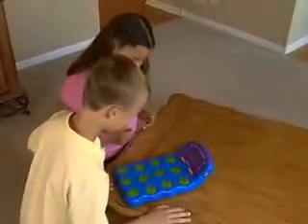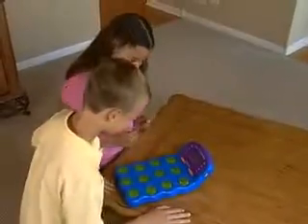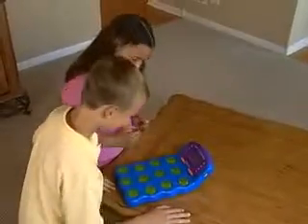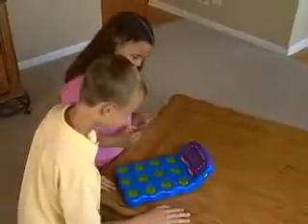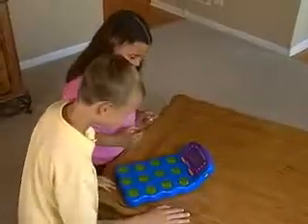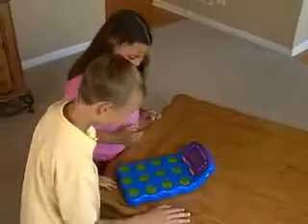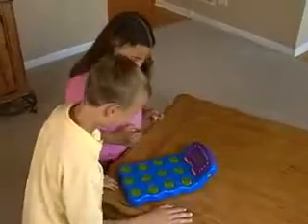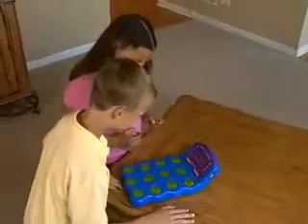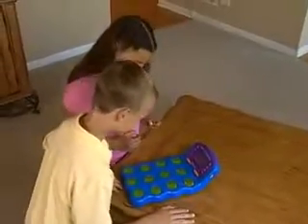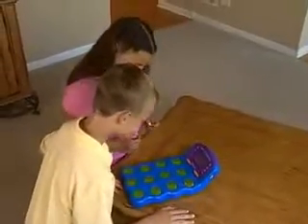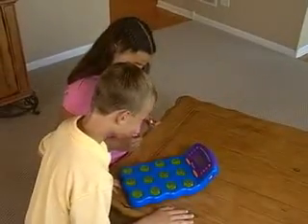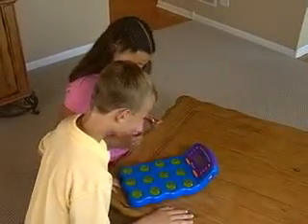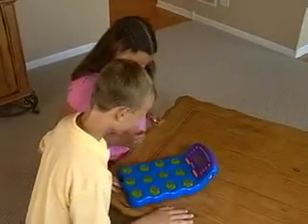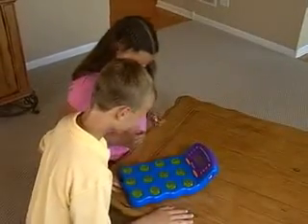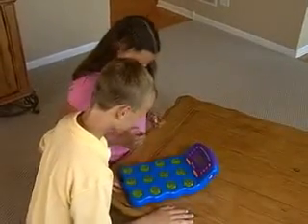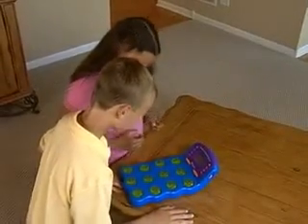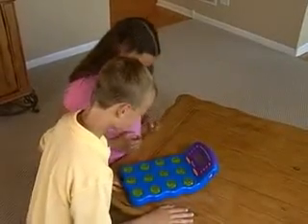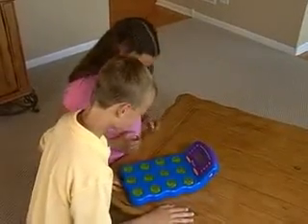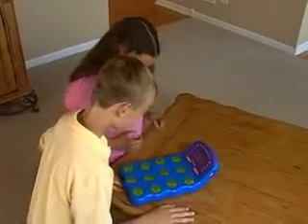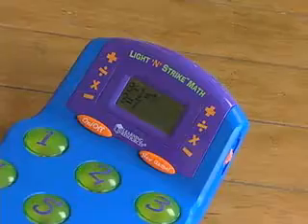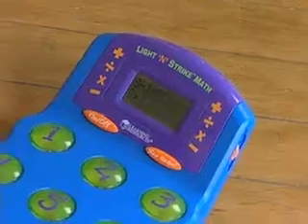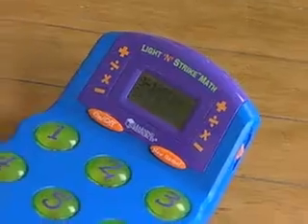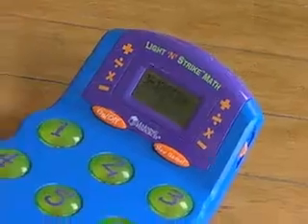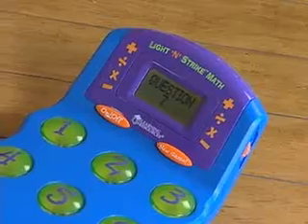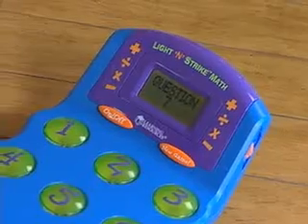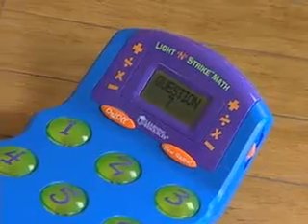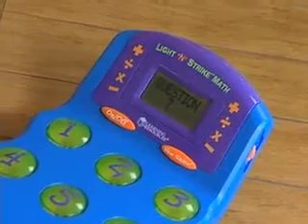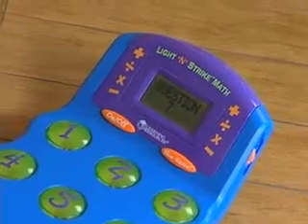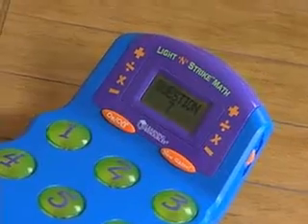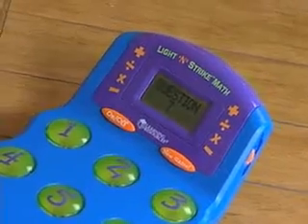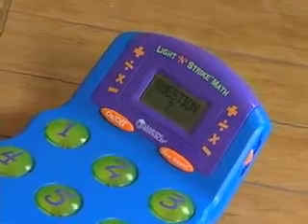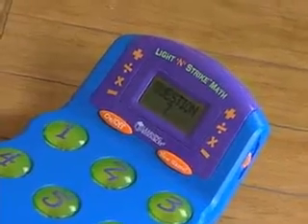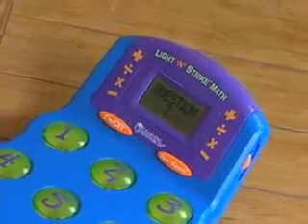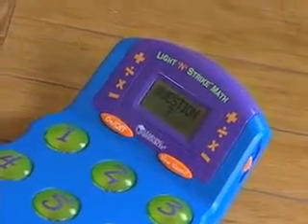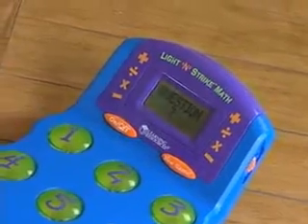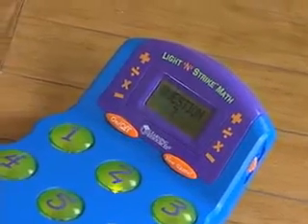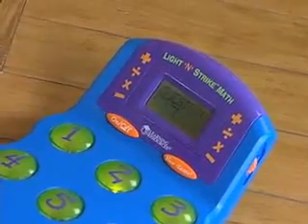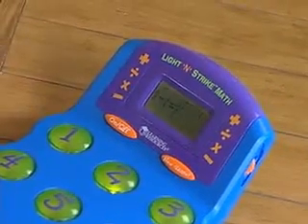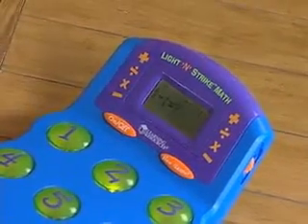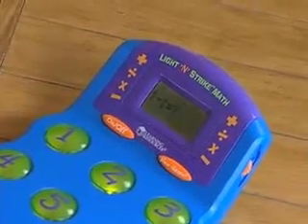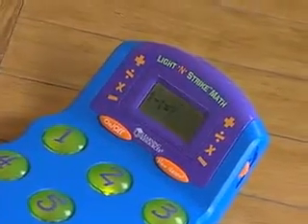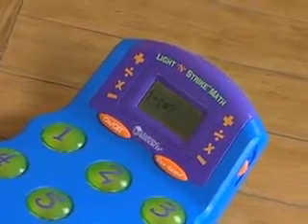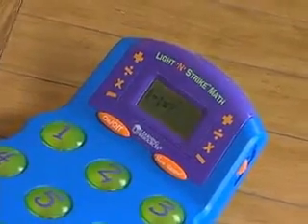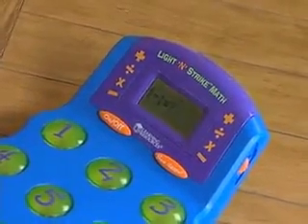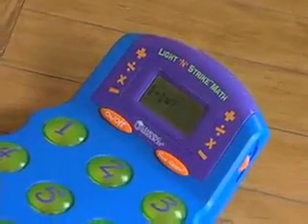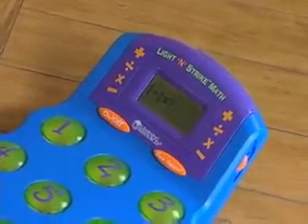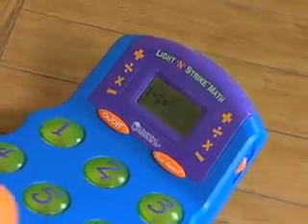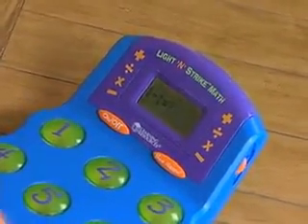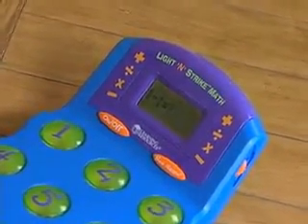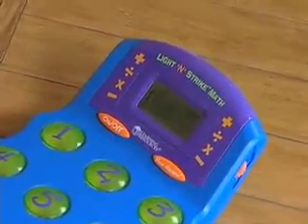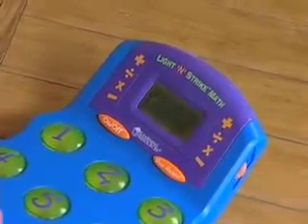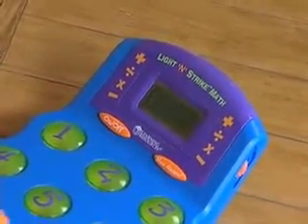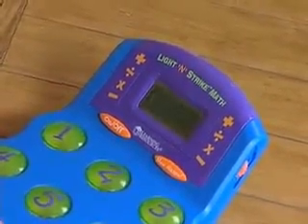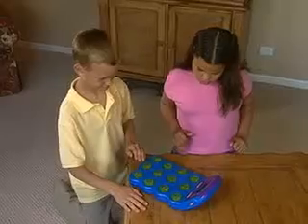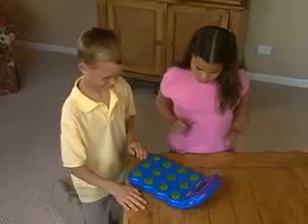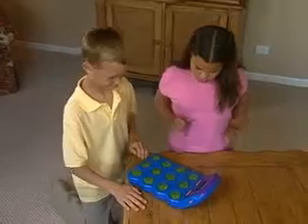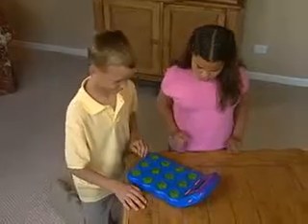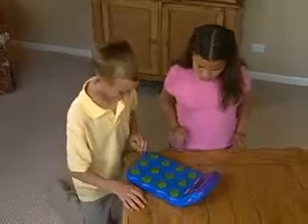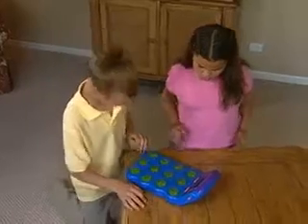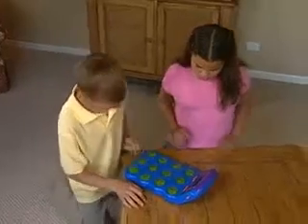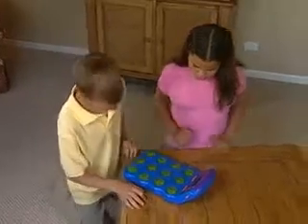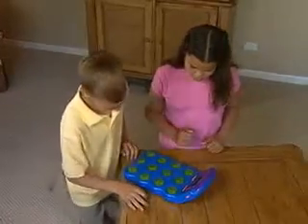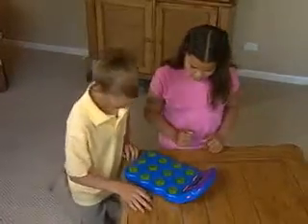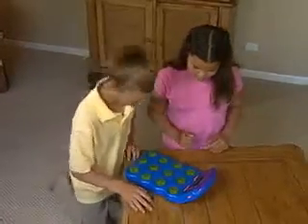As the numbers flash and music keeps the beat, the large LCD screen displays an equation, and then the kids use a soft mallet or their hands to strike the correct number when lit.